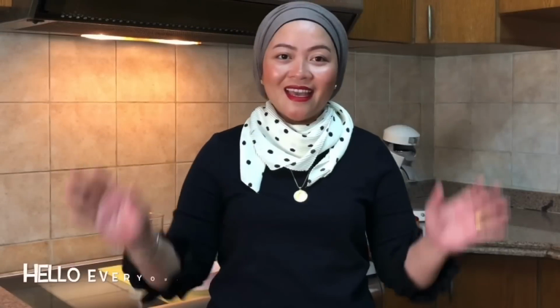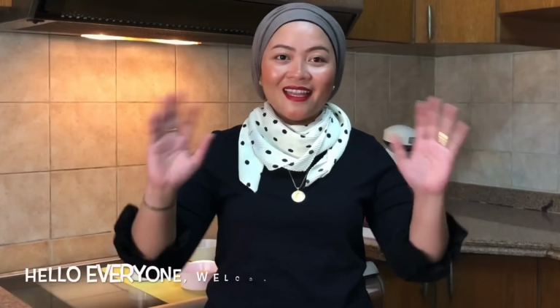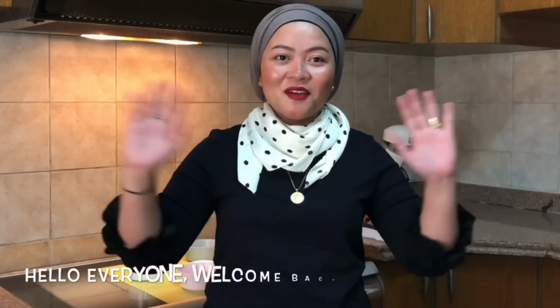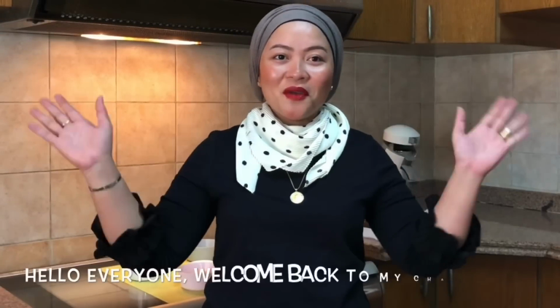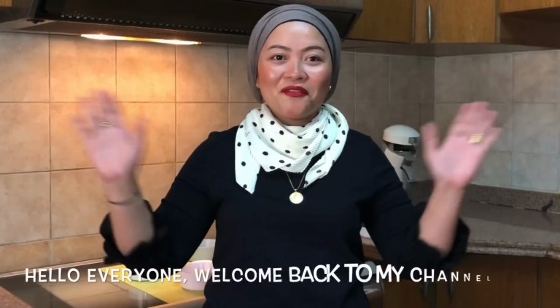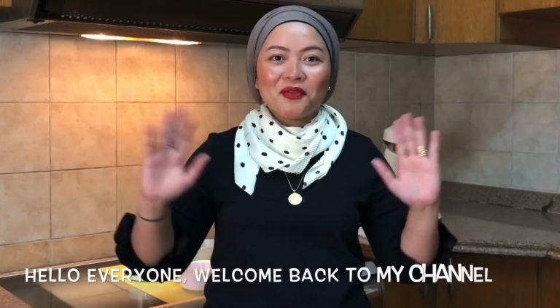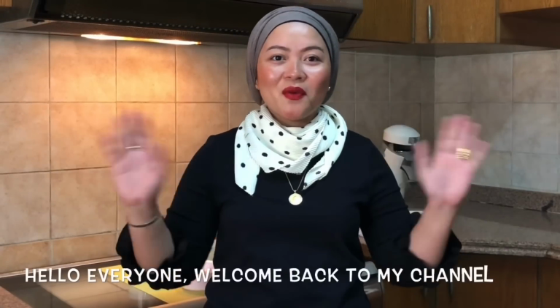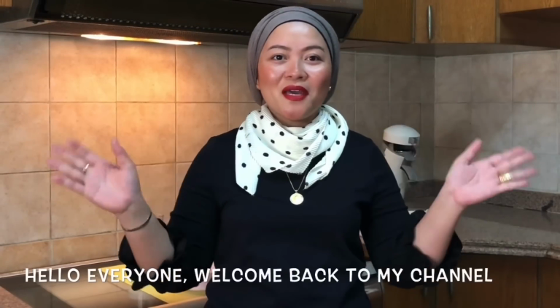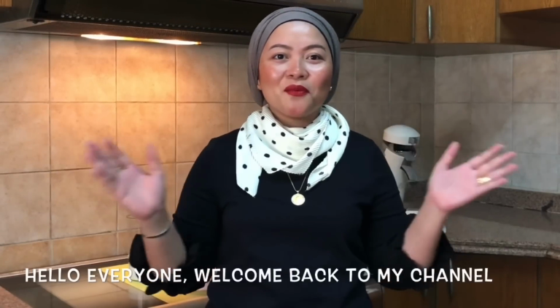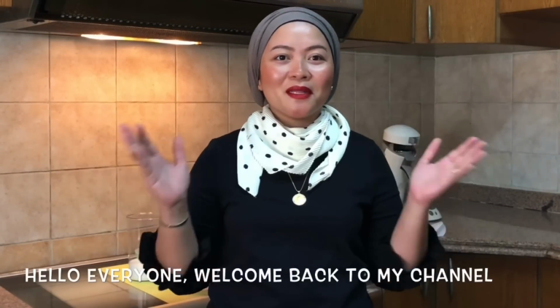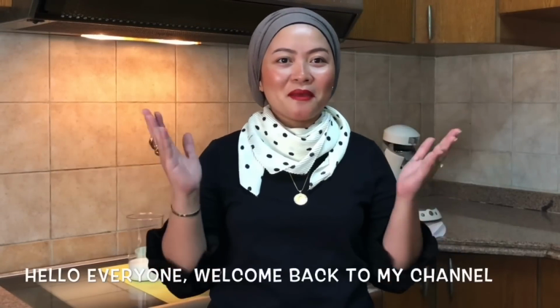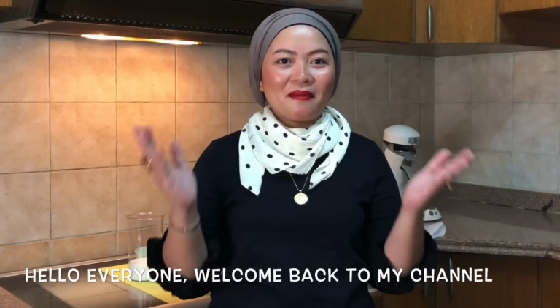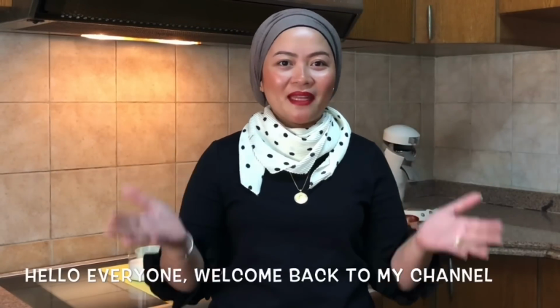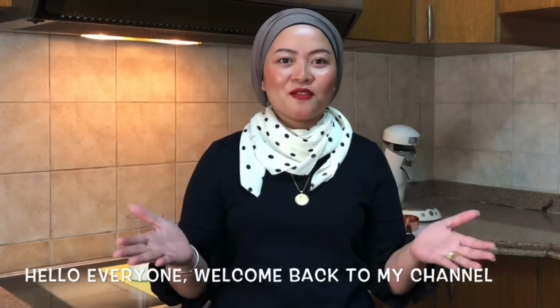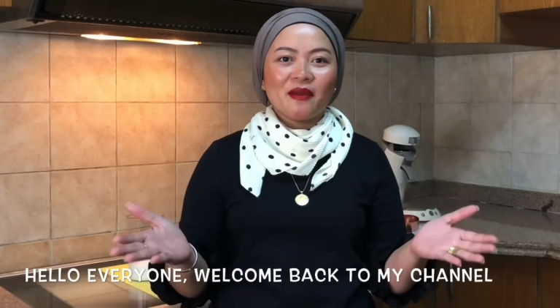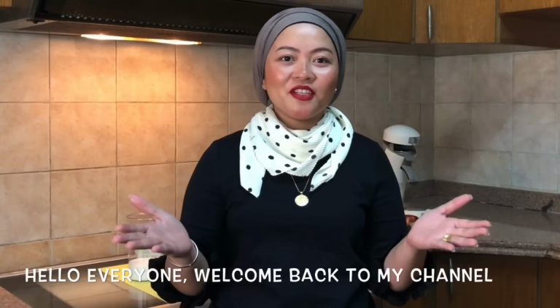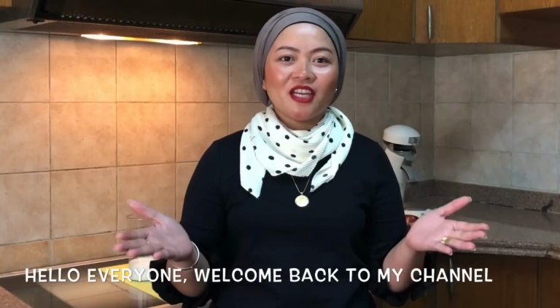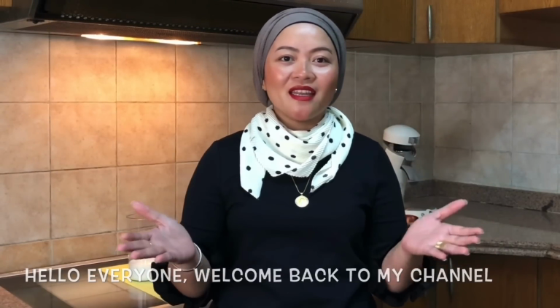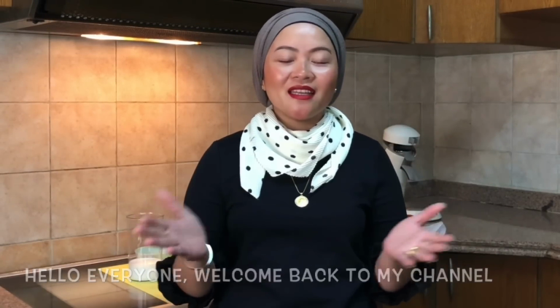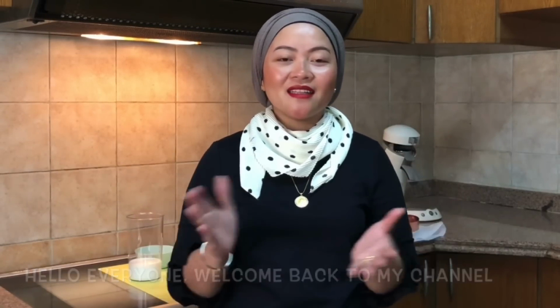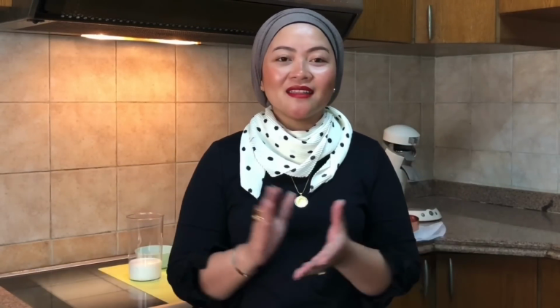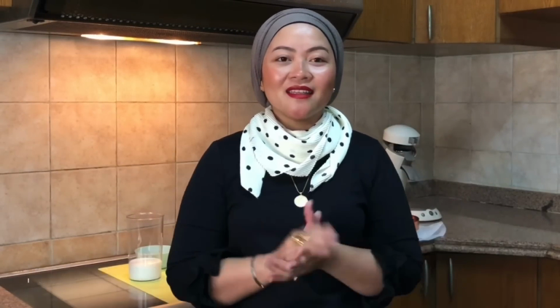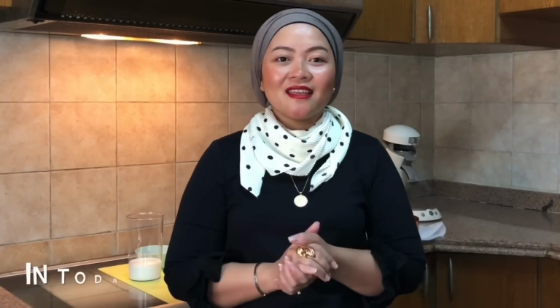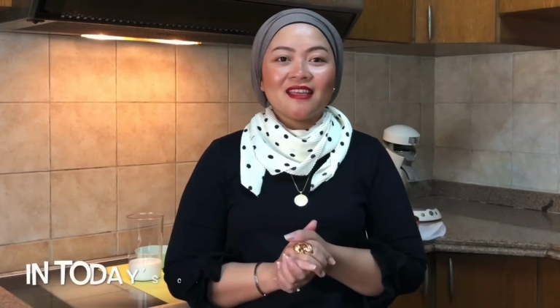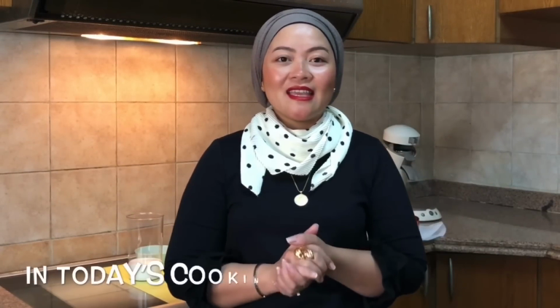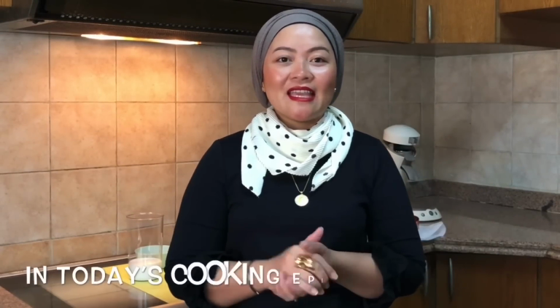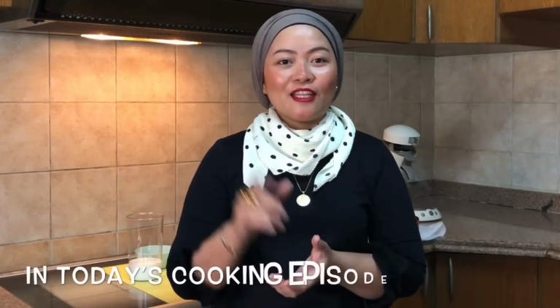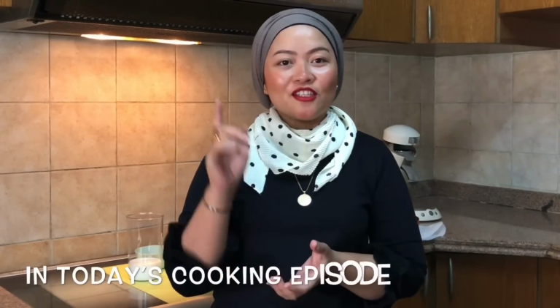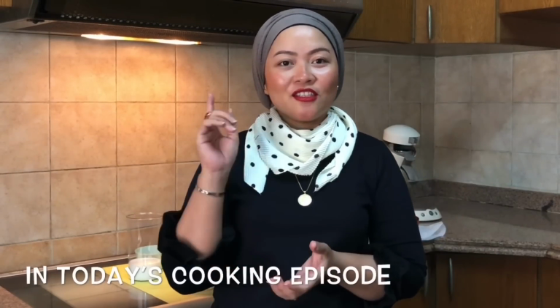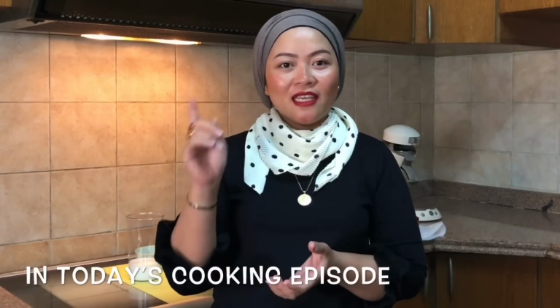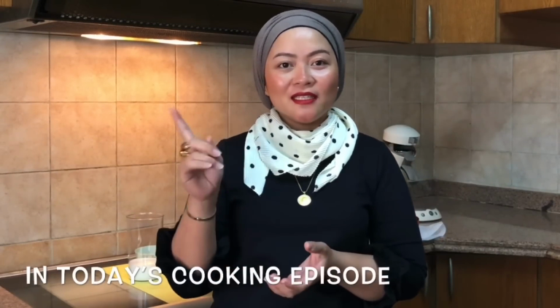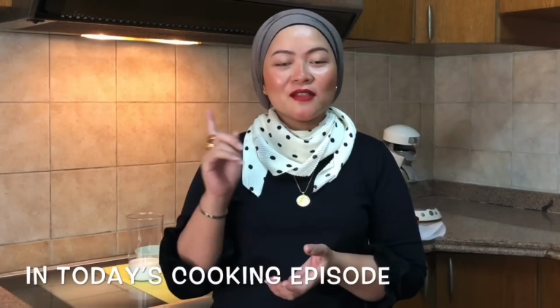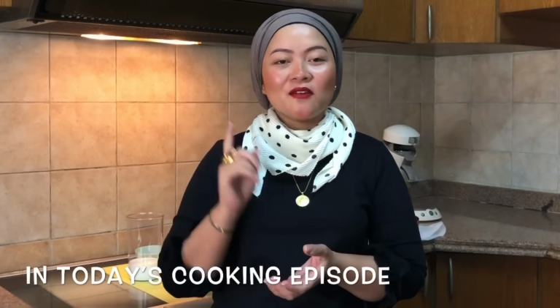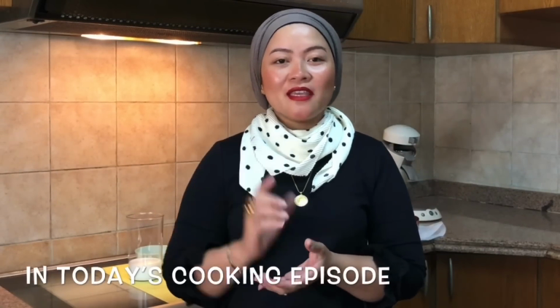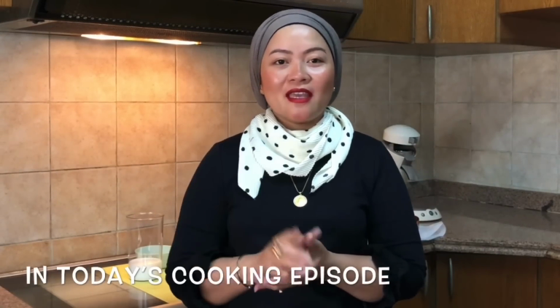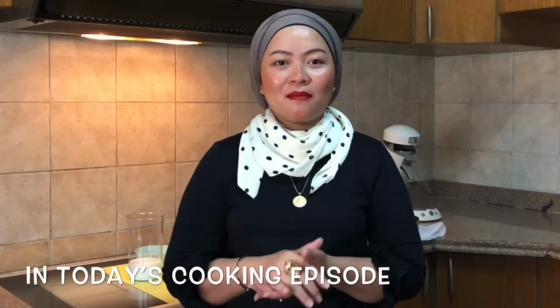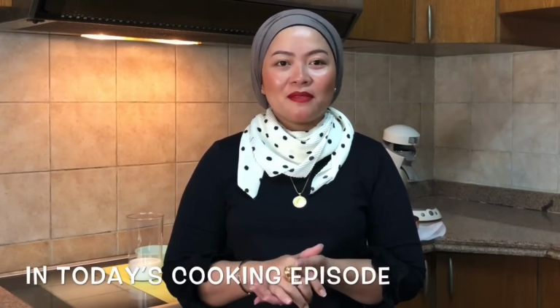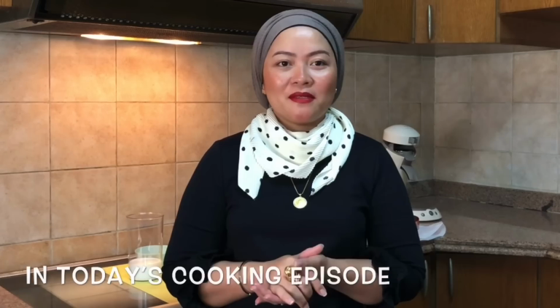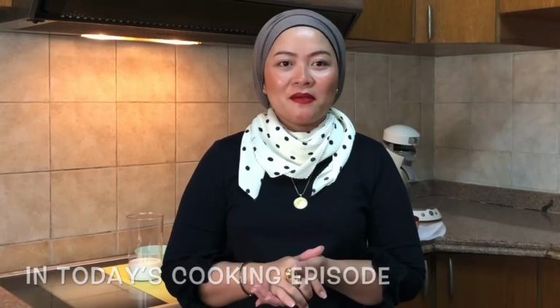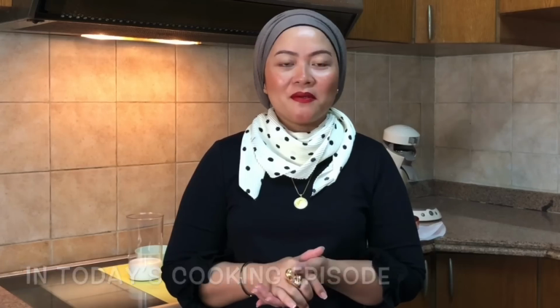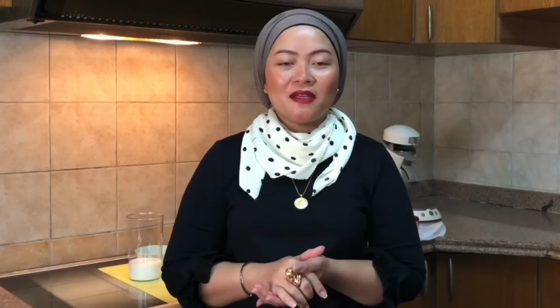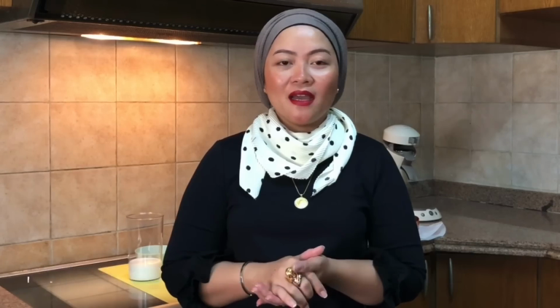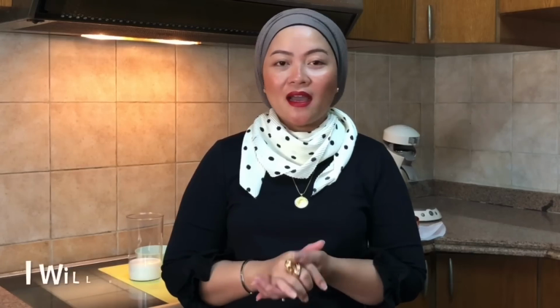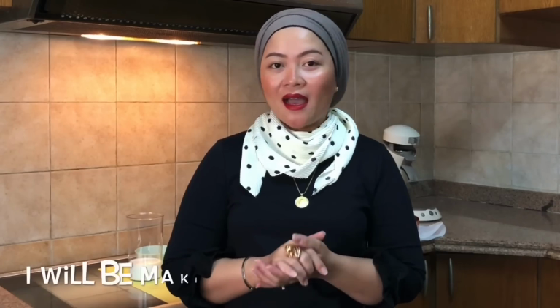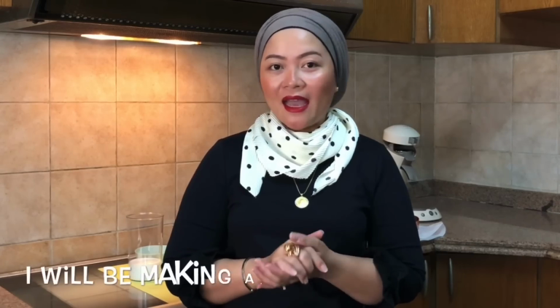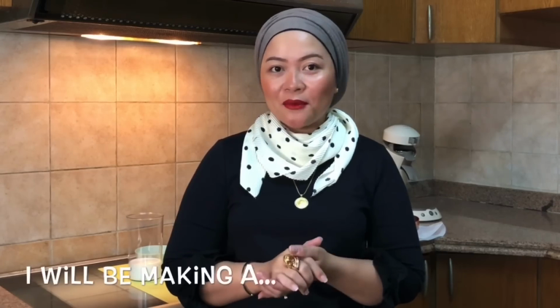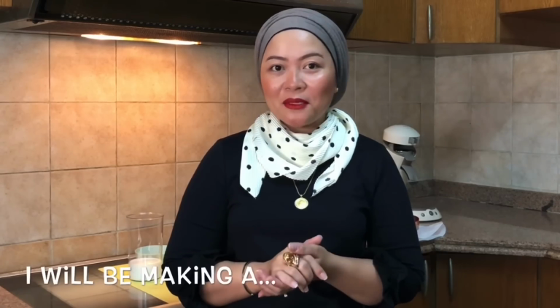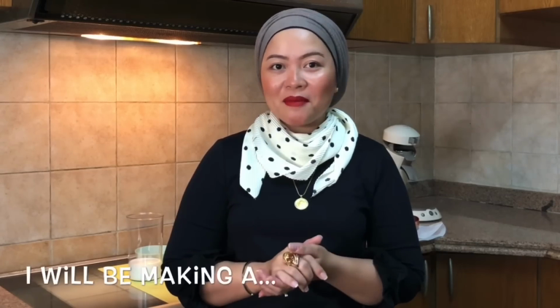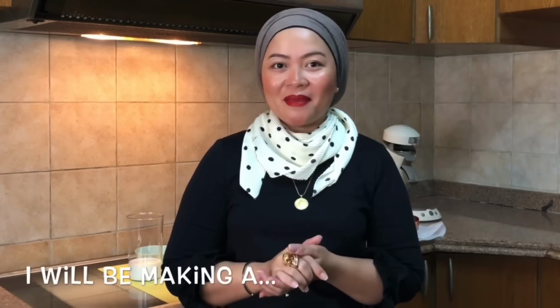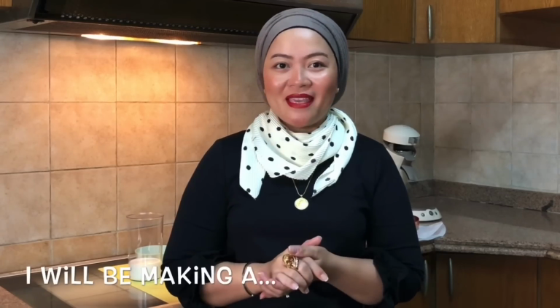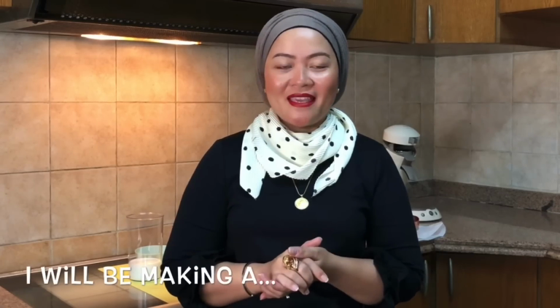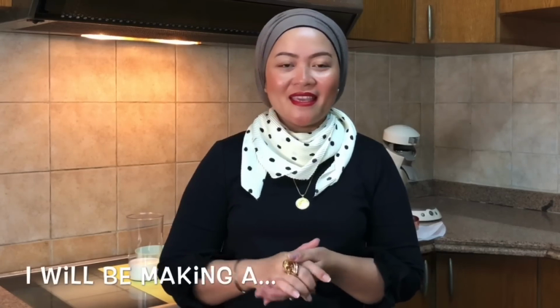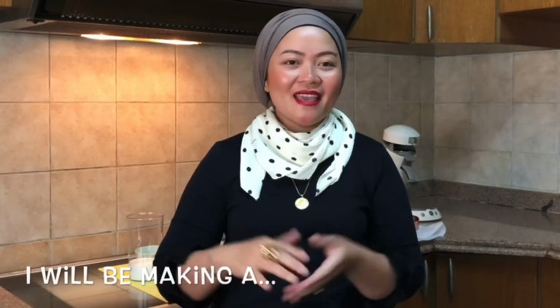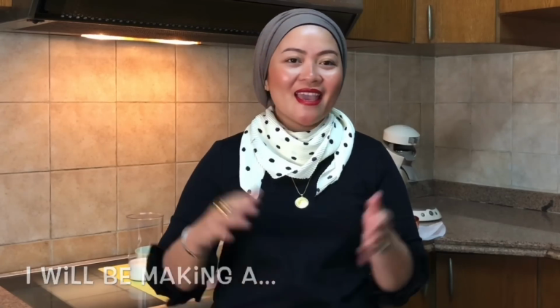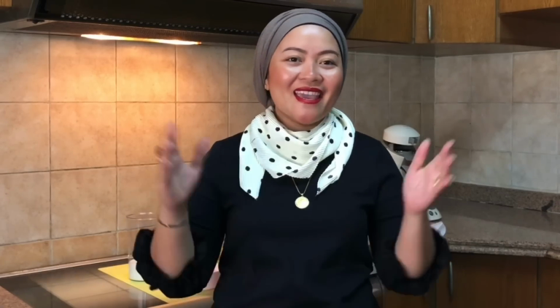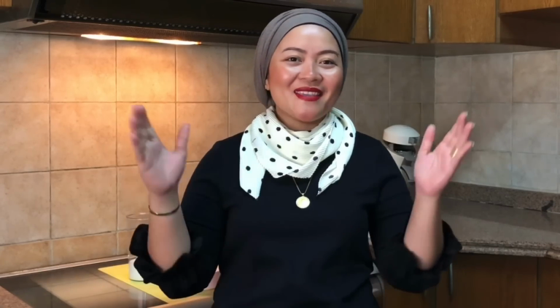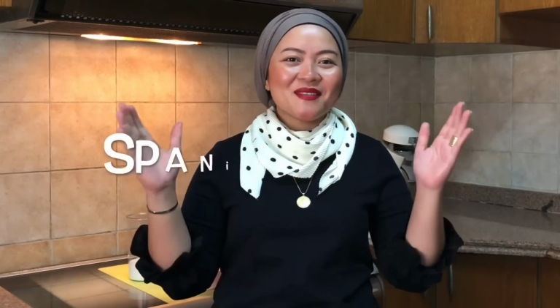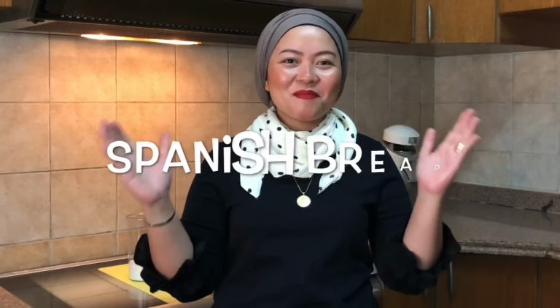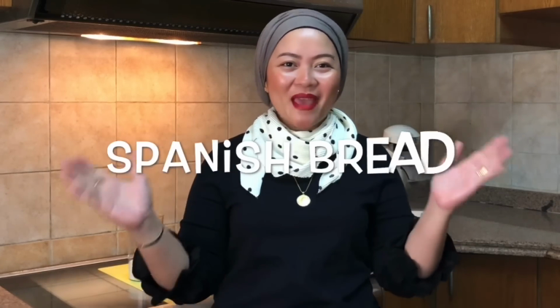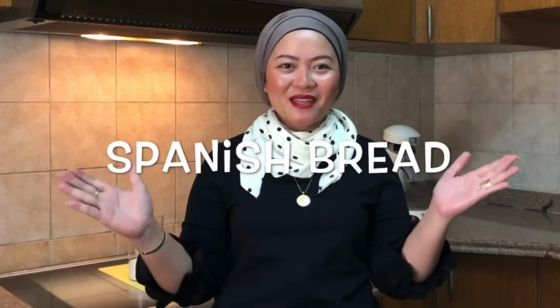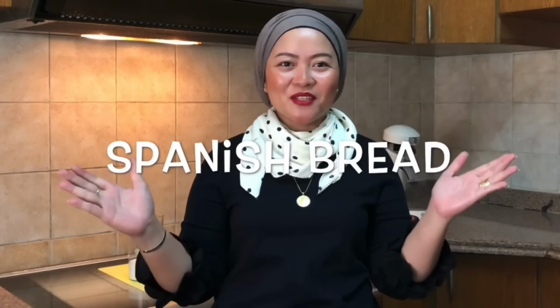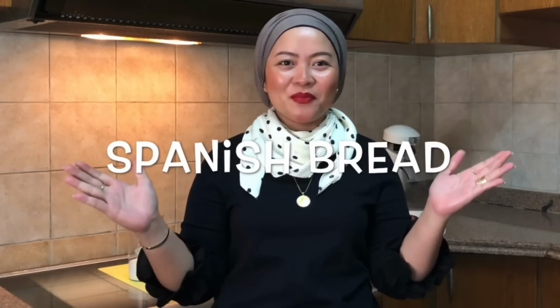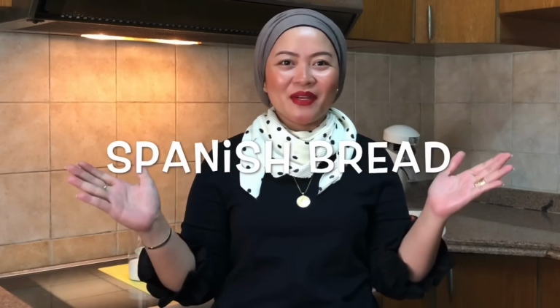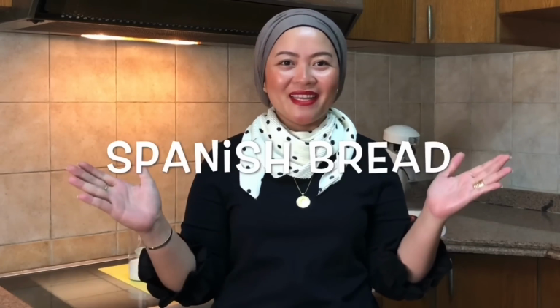Hello, everybody. Welcome back to my channel. In today's cooking episode, I will be making a Spanish bread.